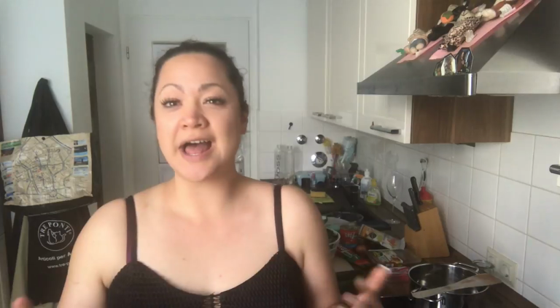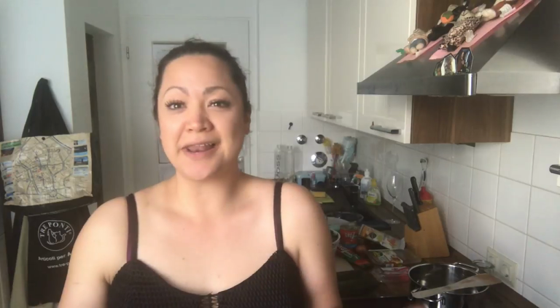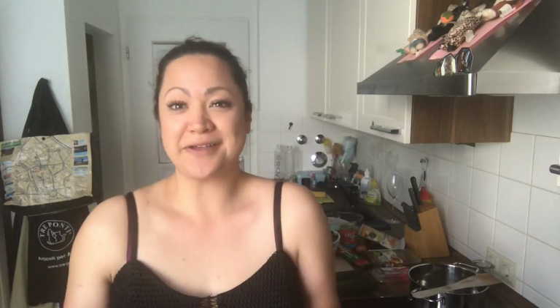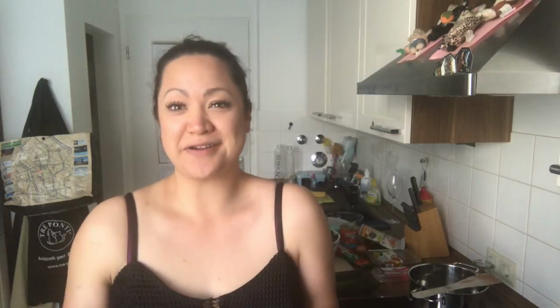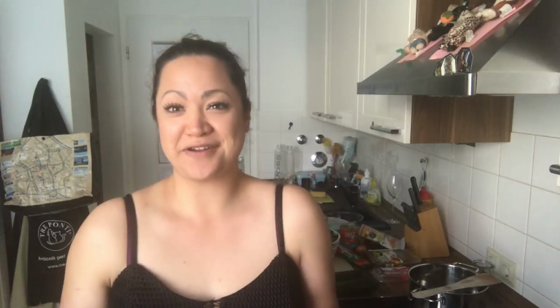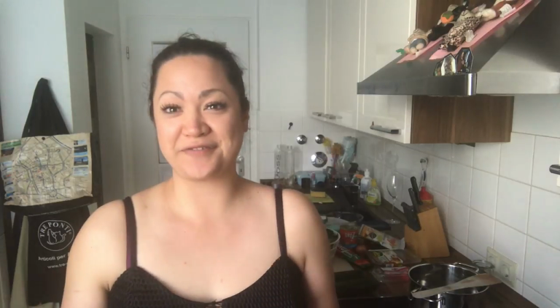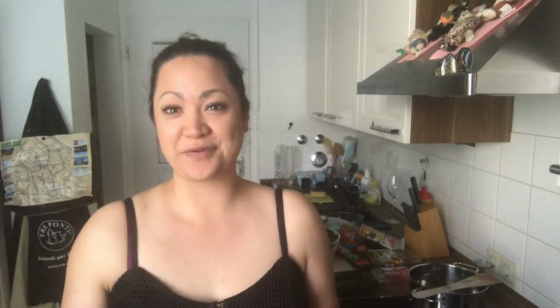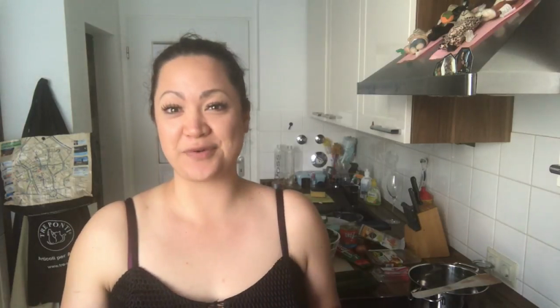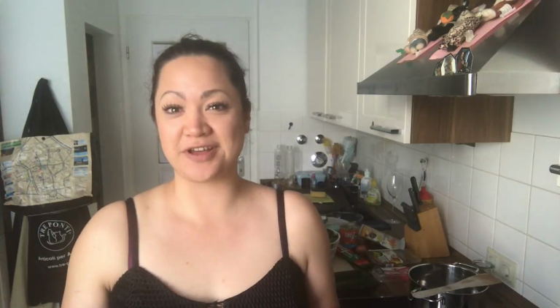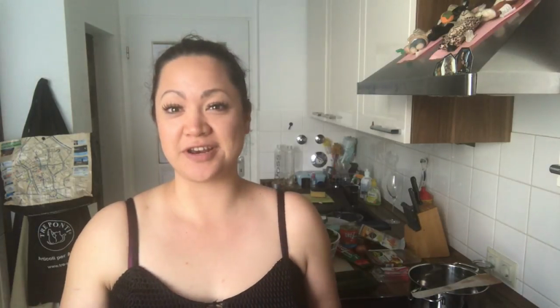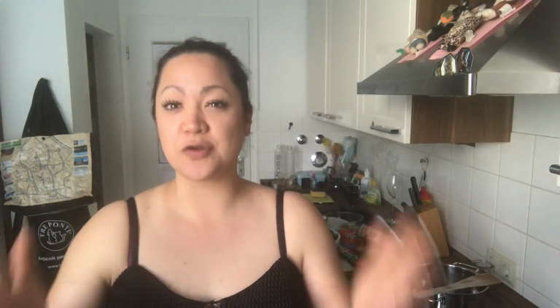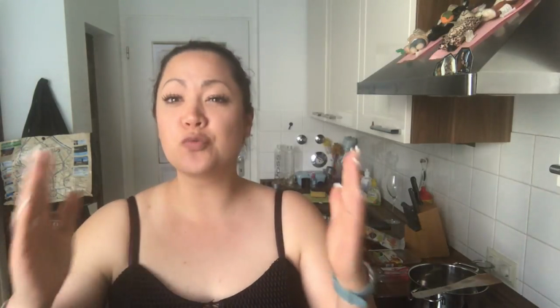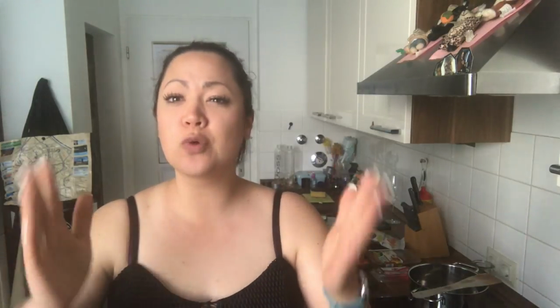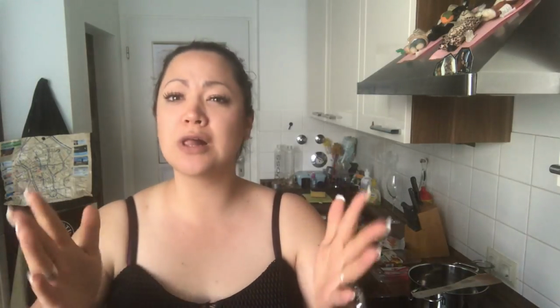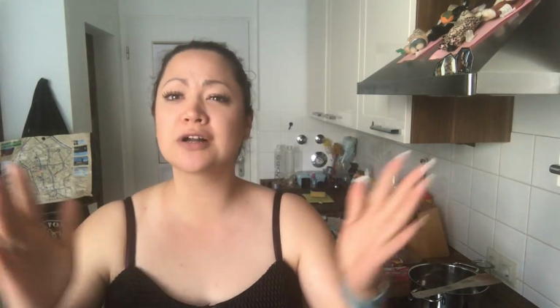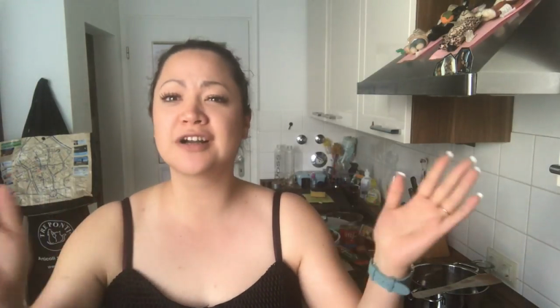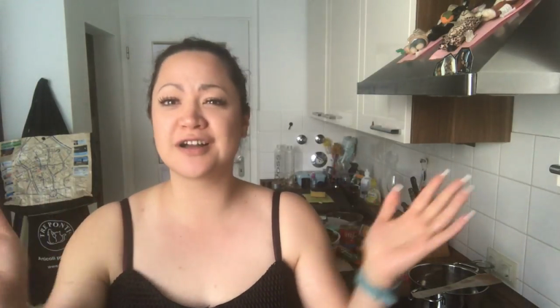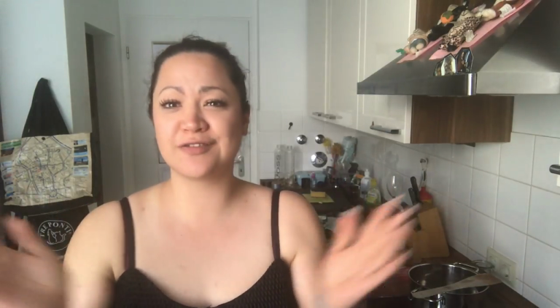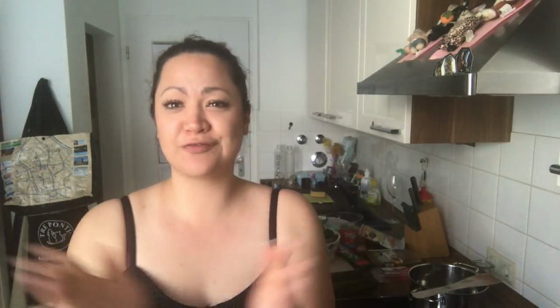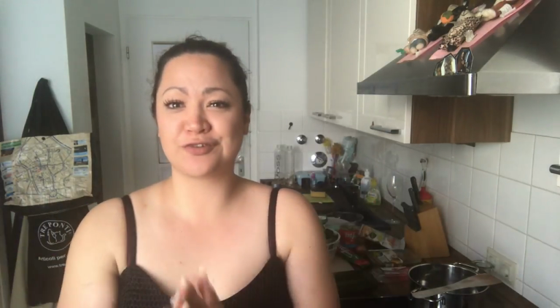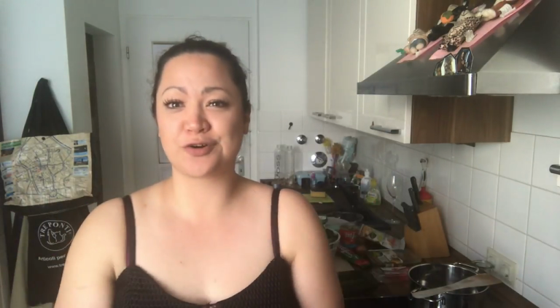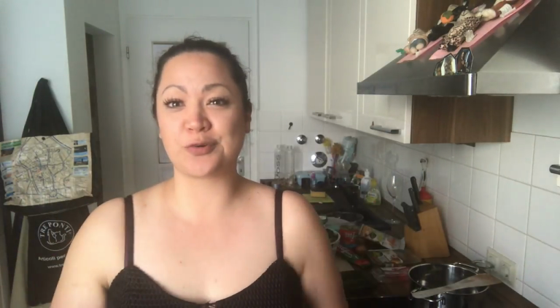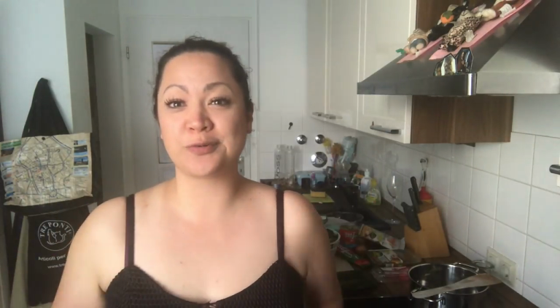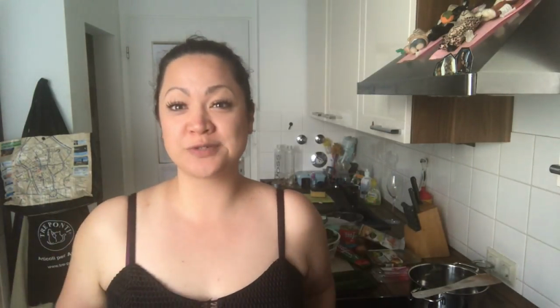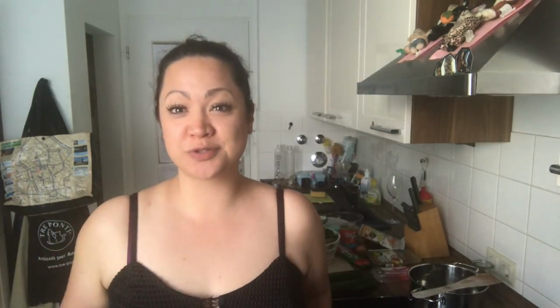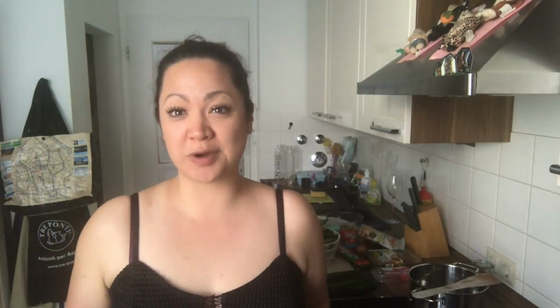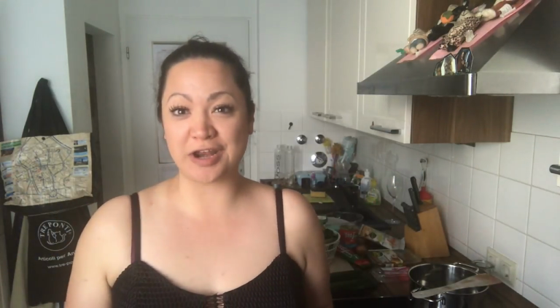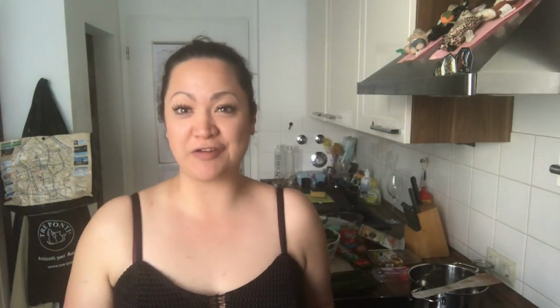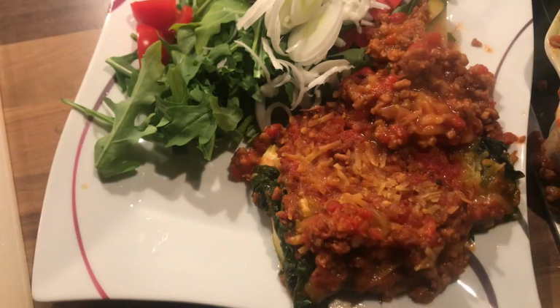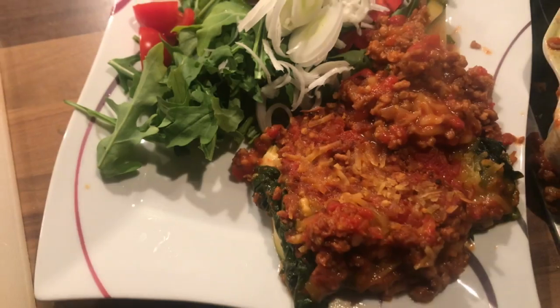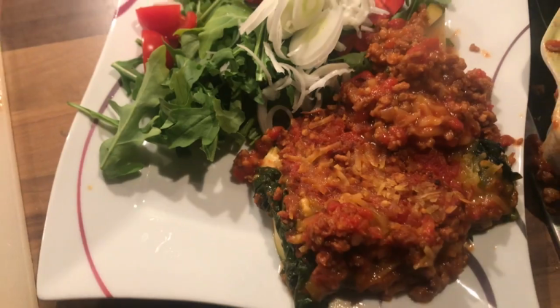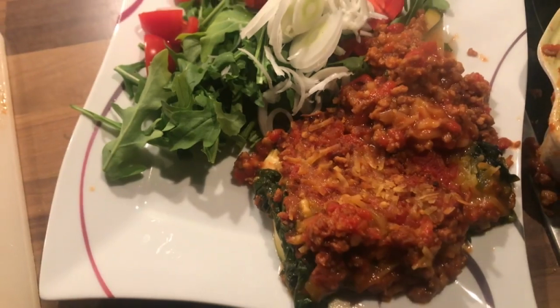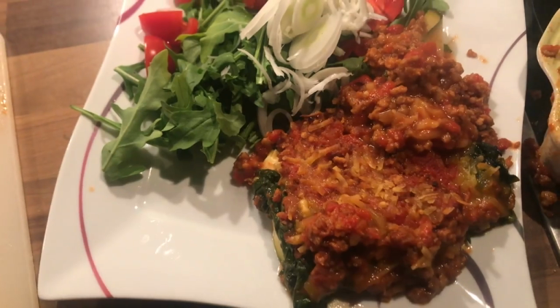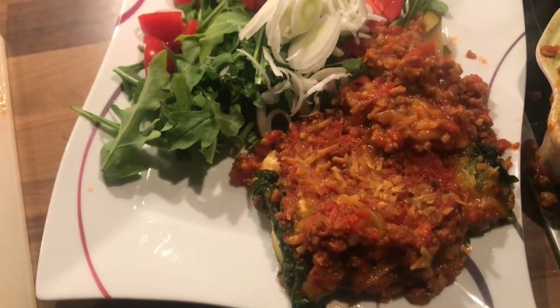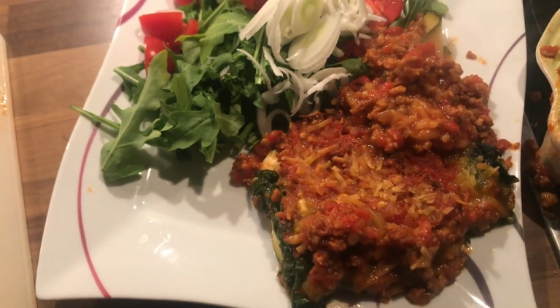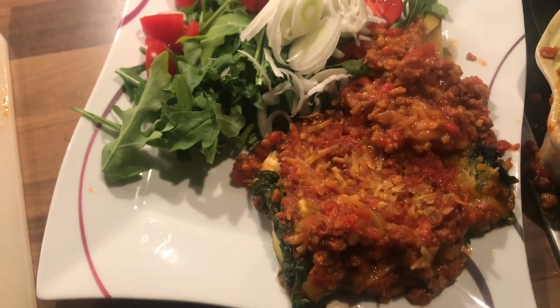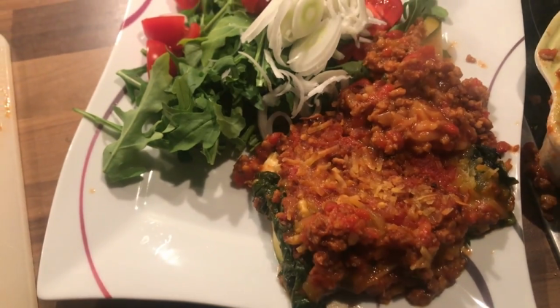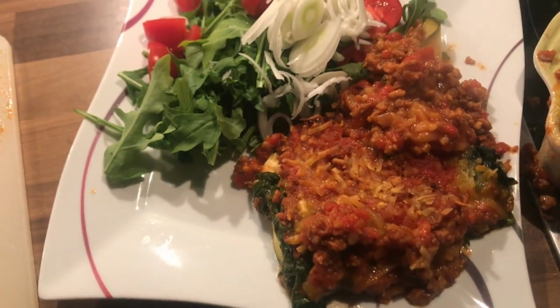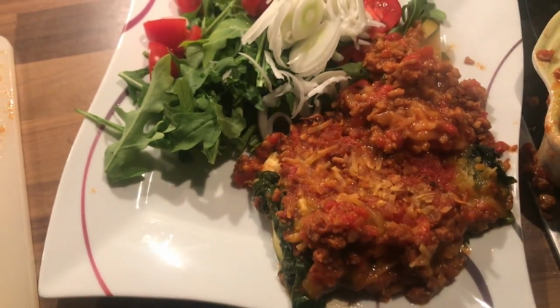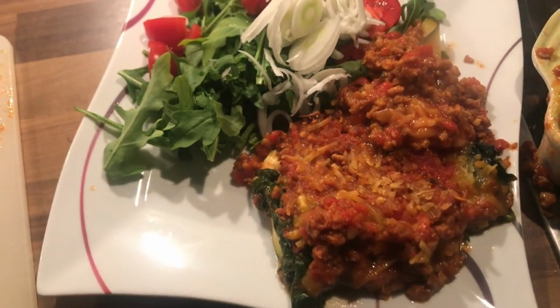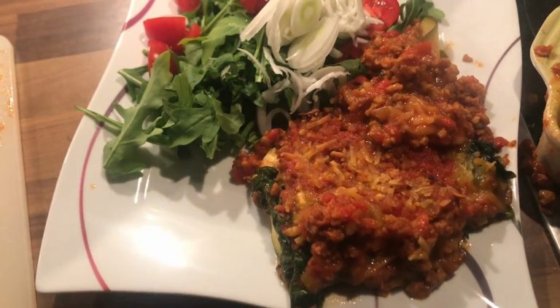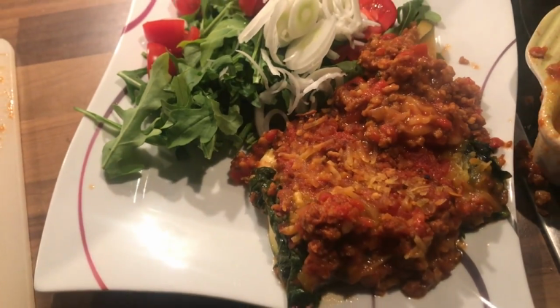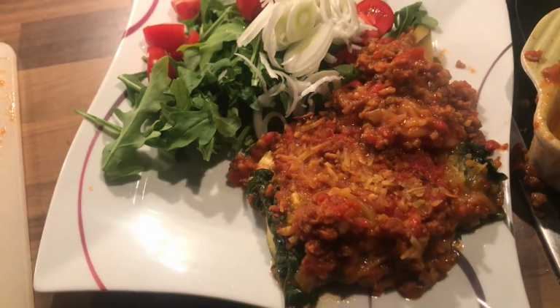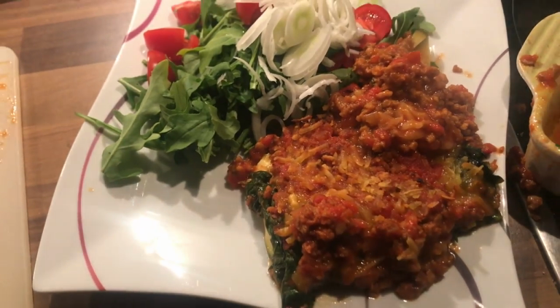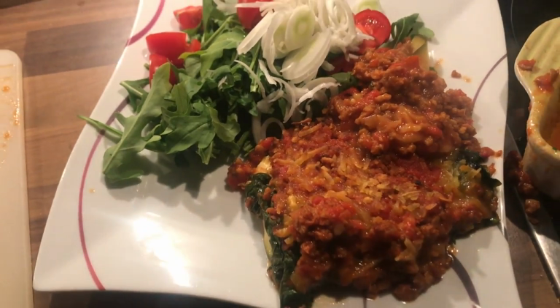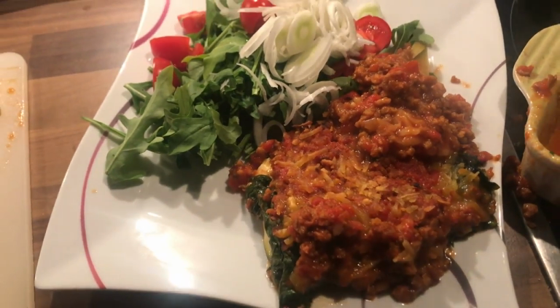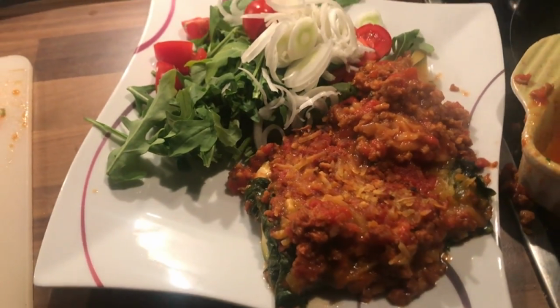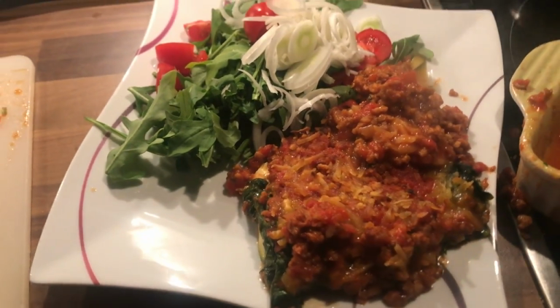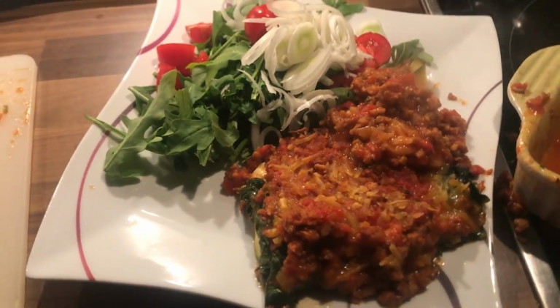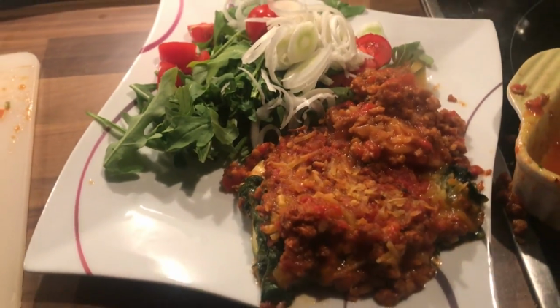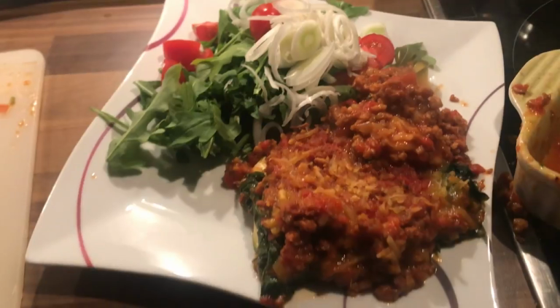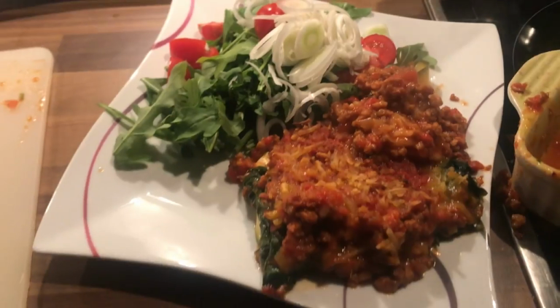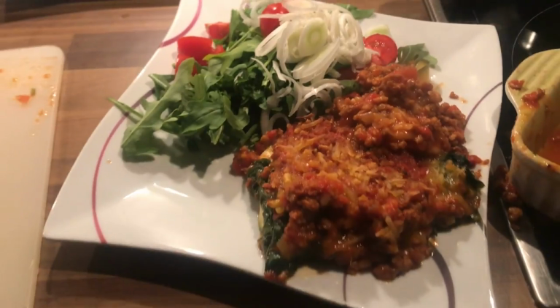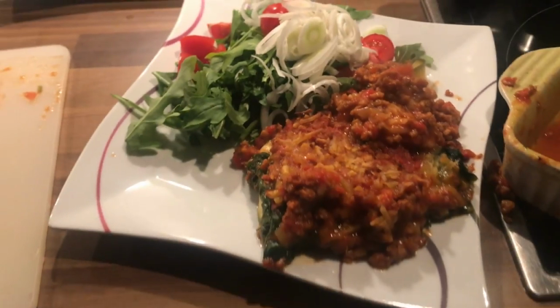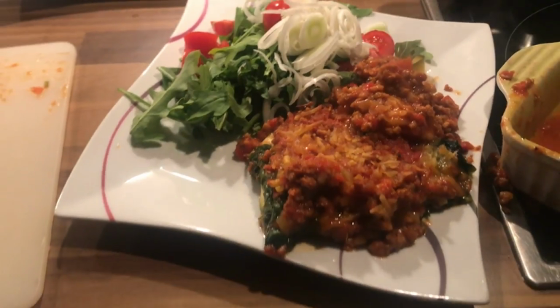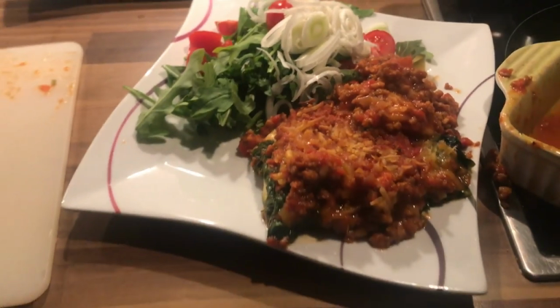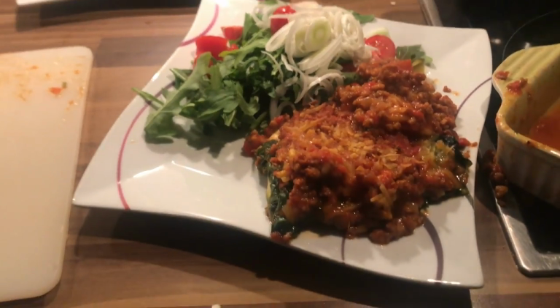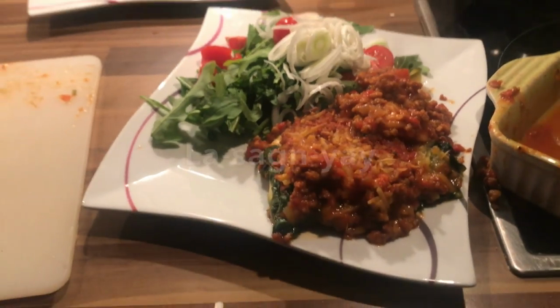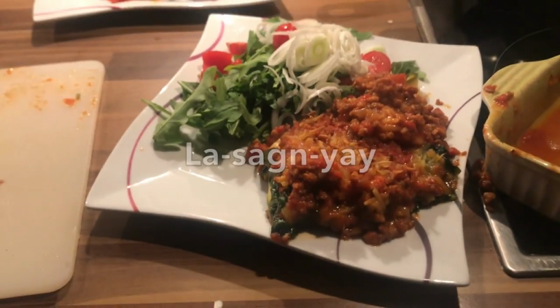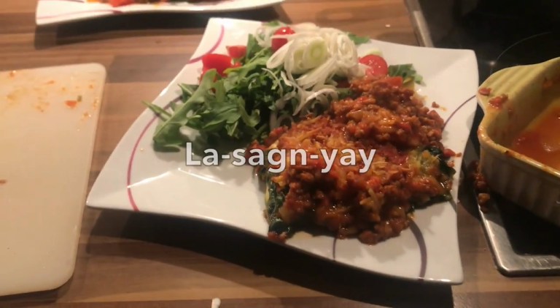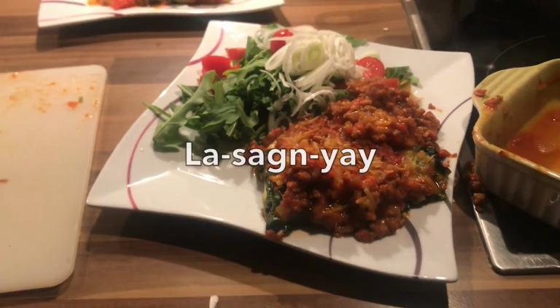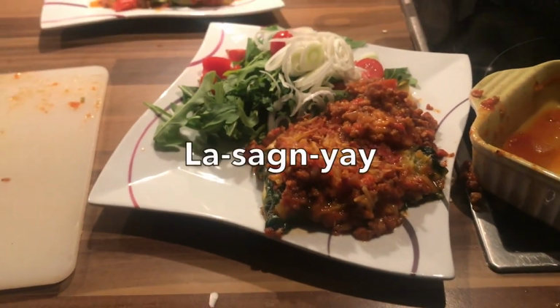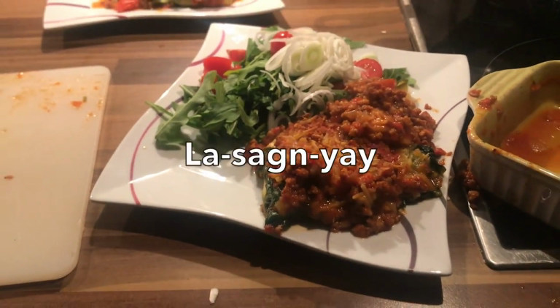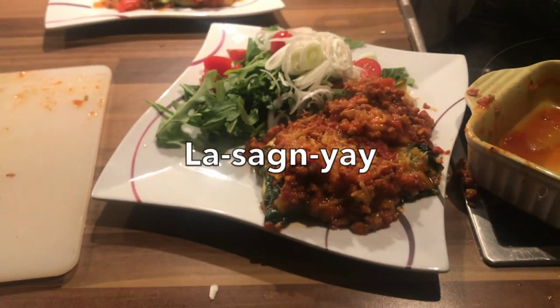Hello everyone and welcome to Shredding for Wedding. Today we'll make a spinach vegan lasagne.